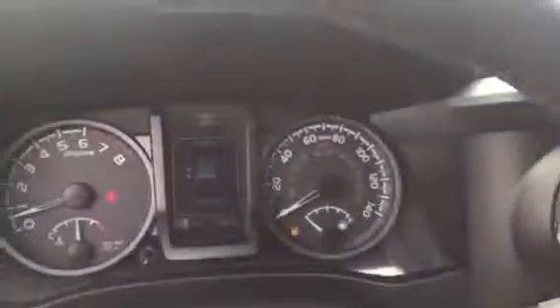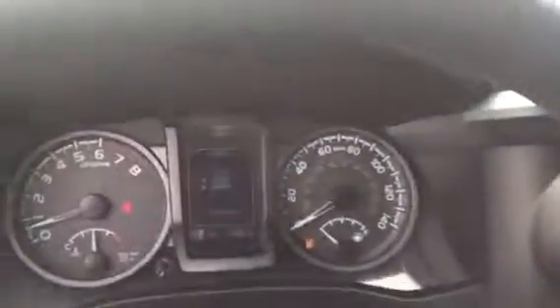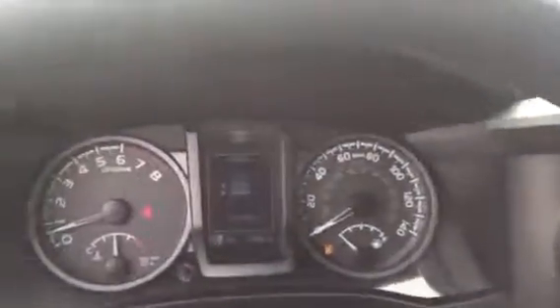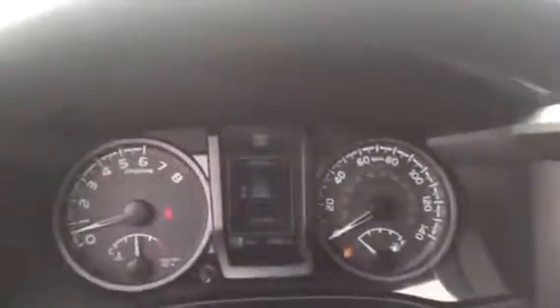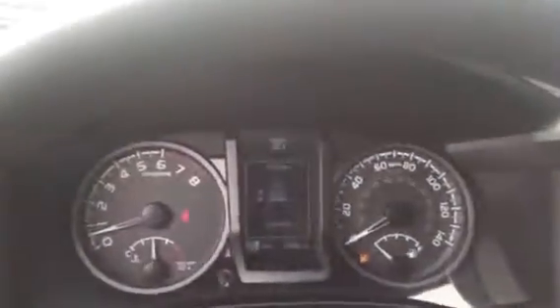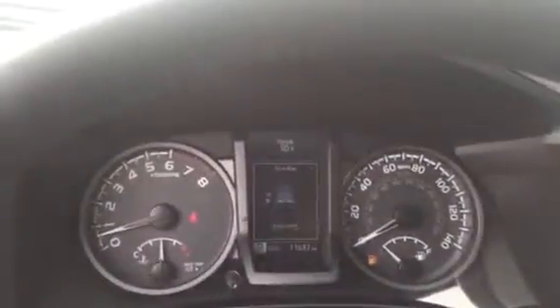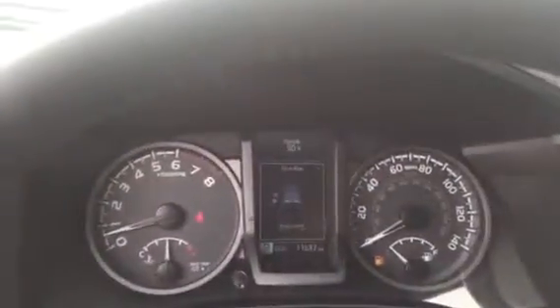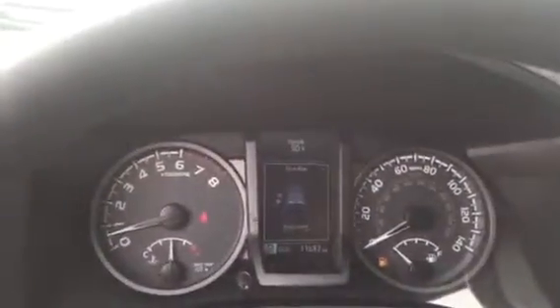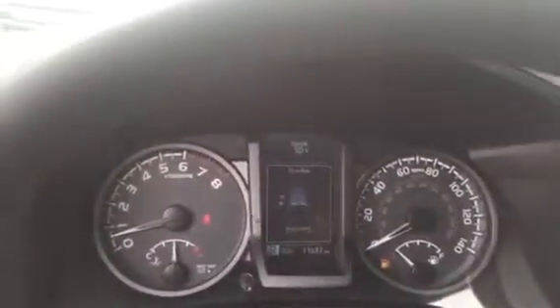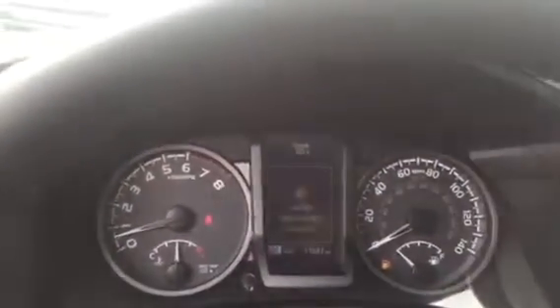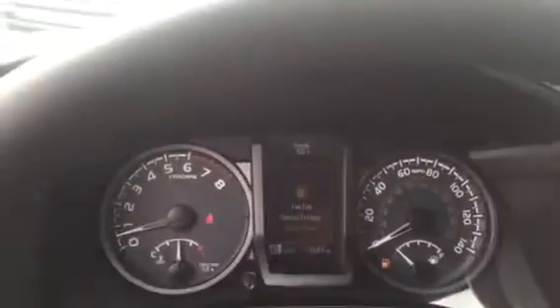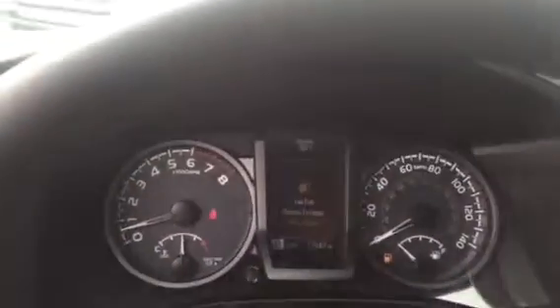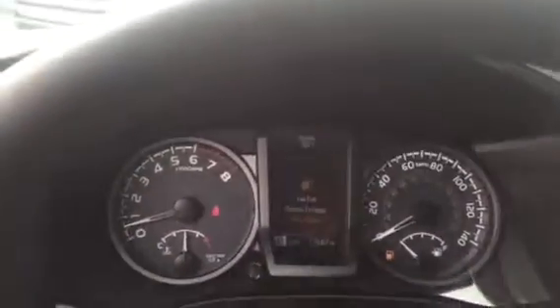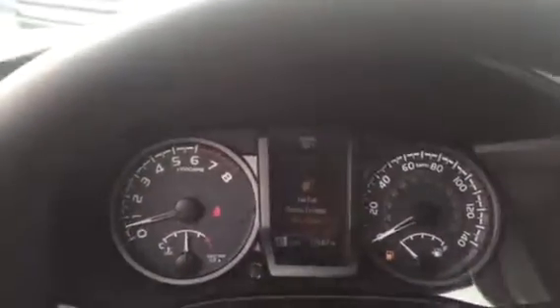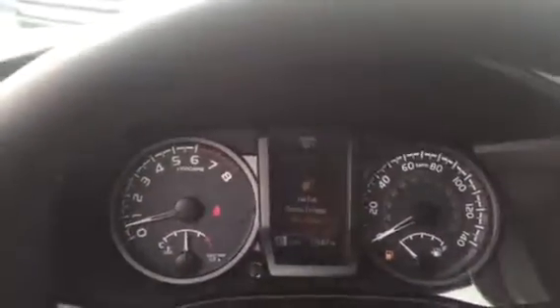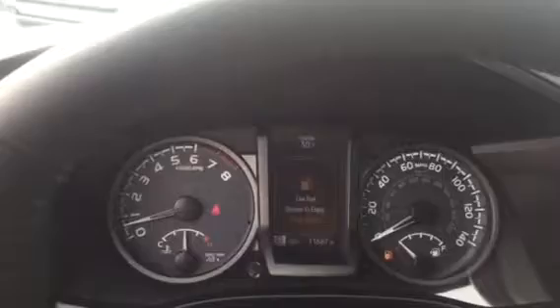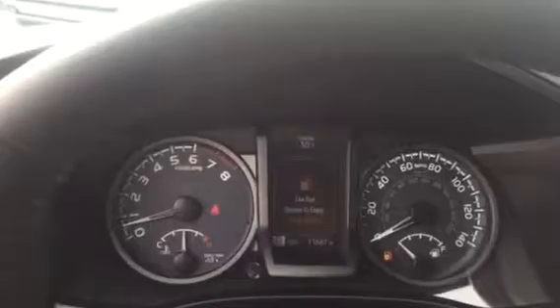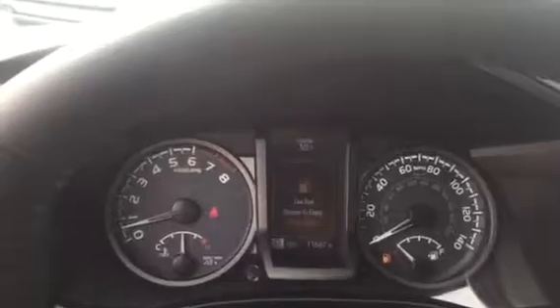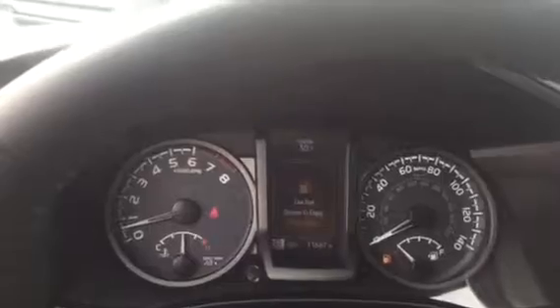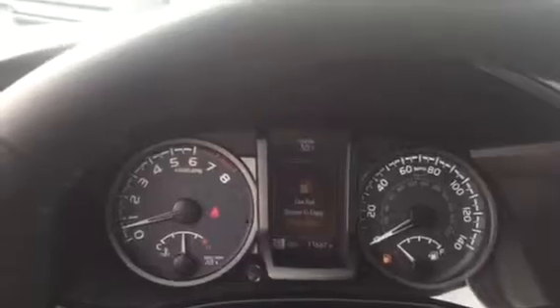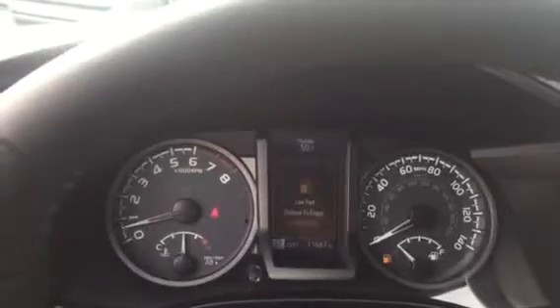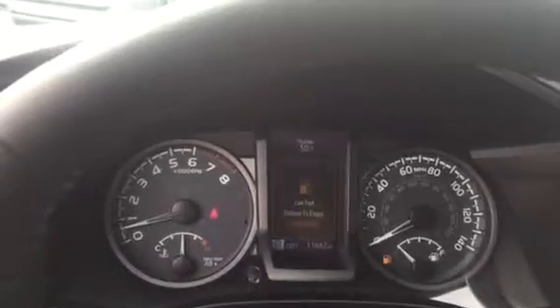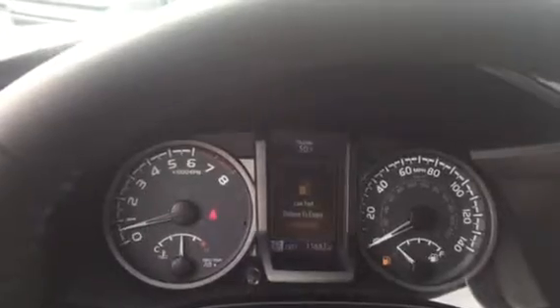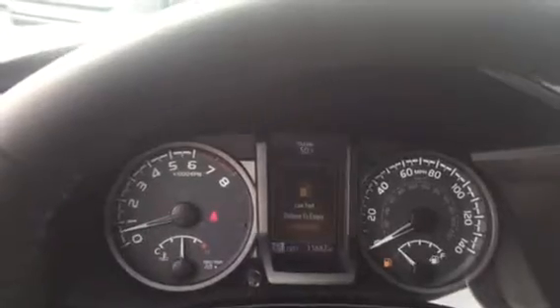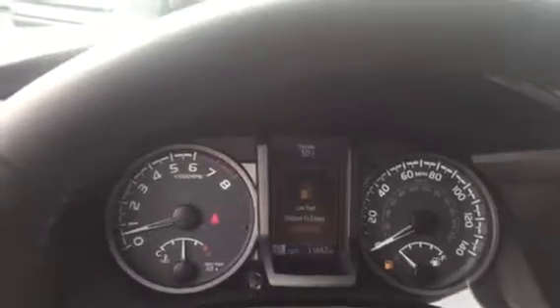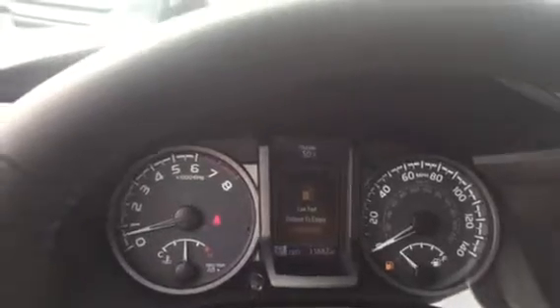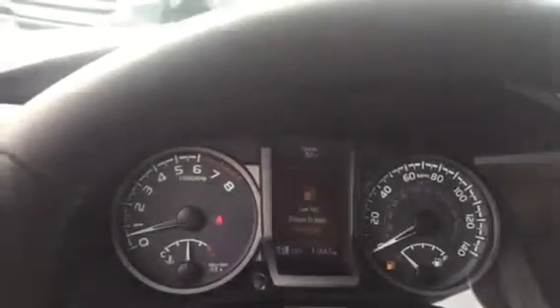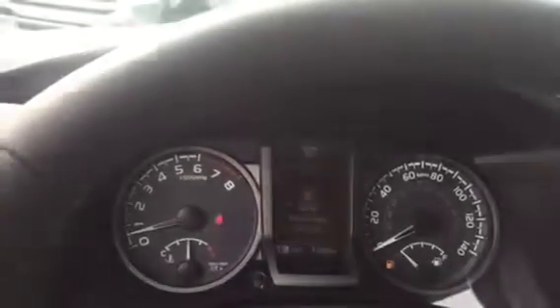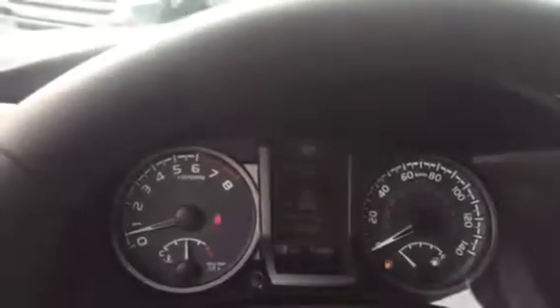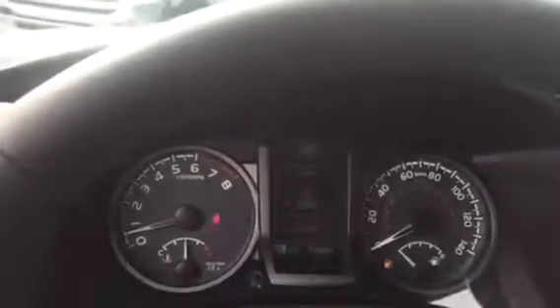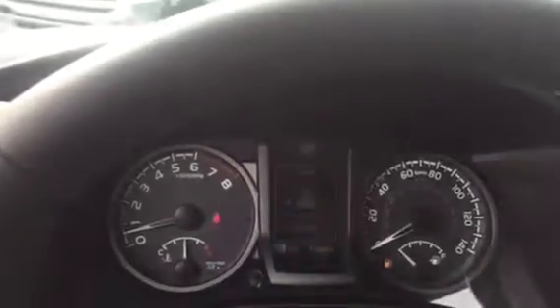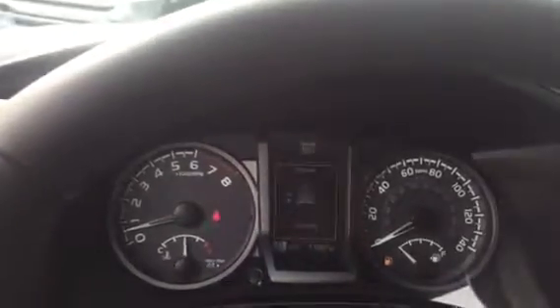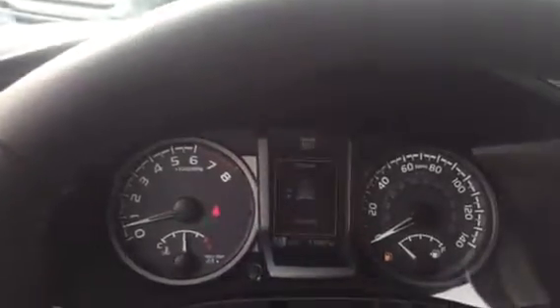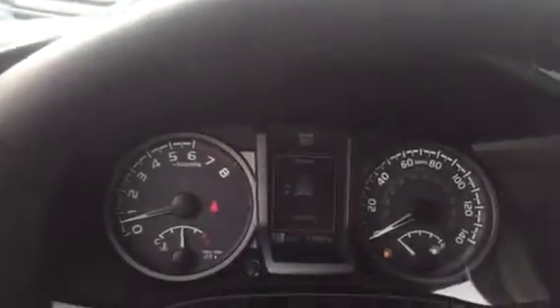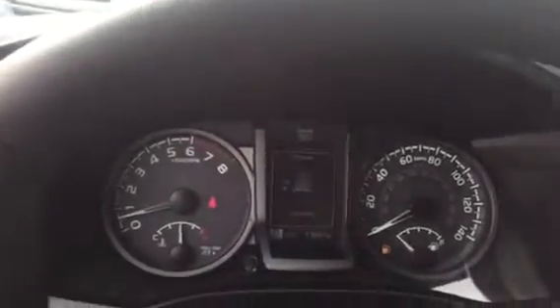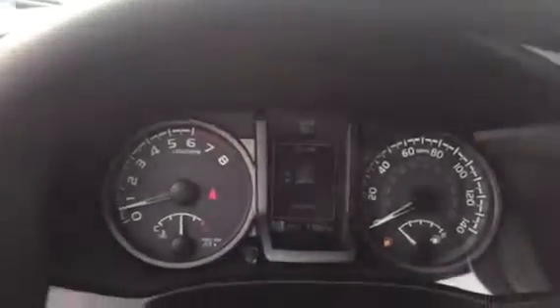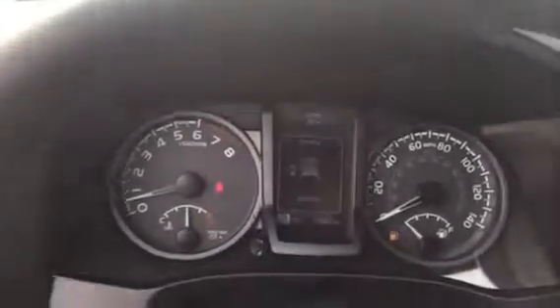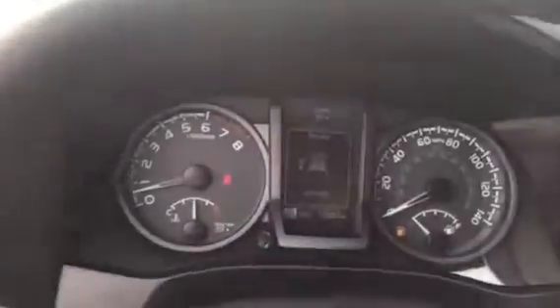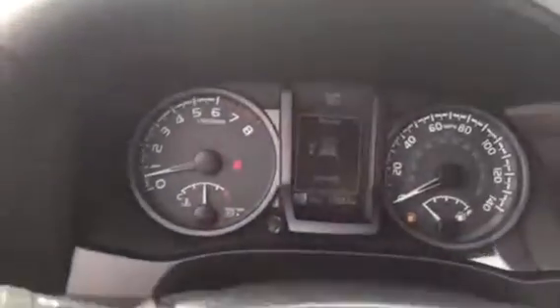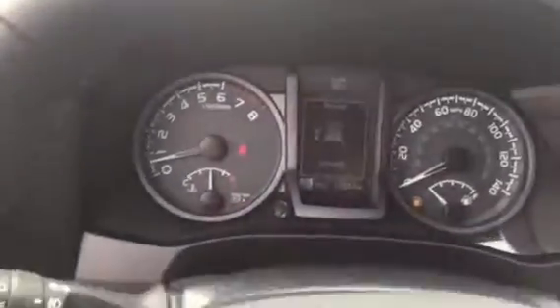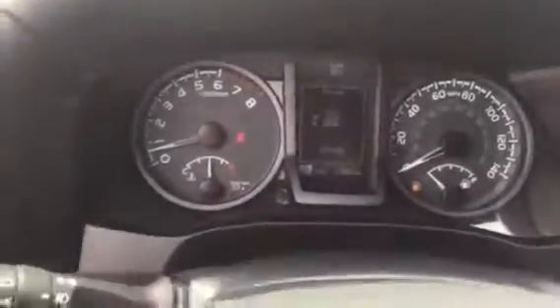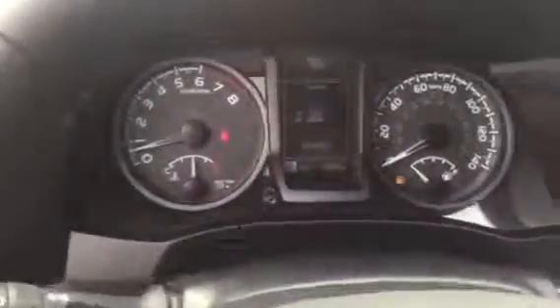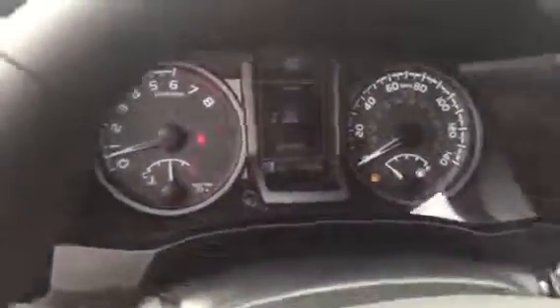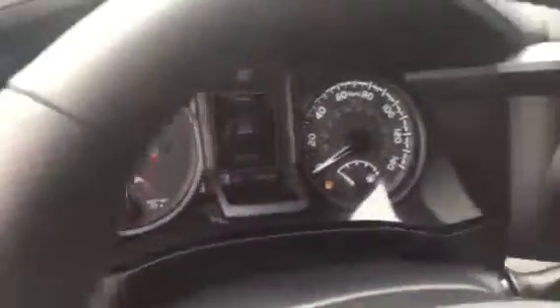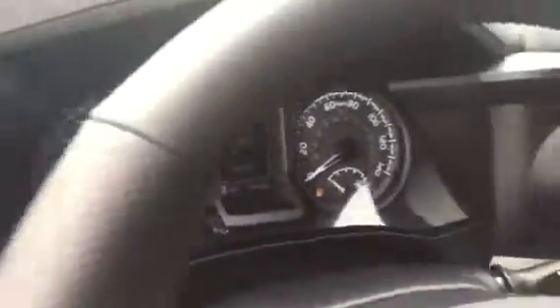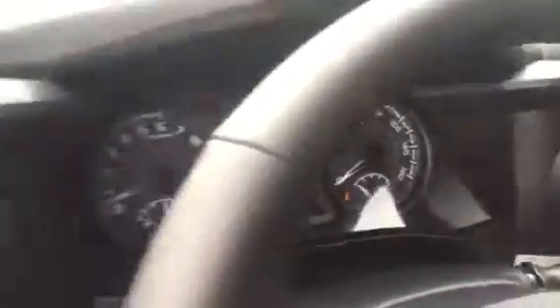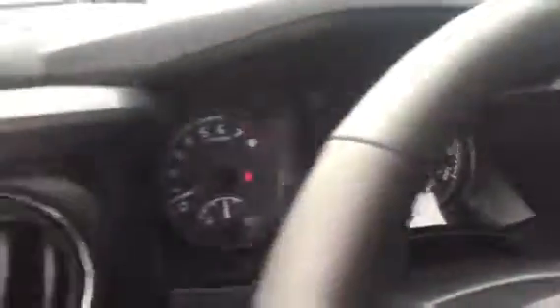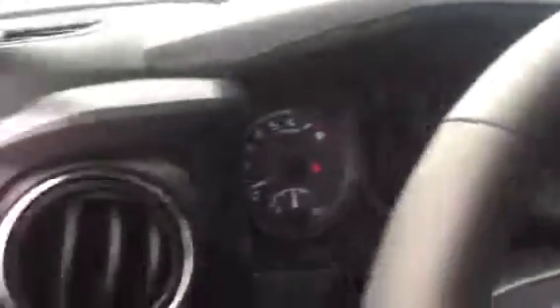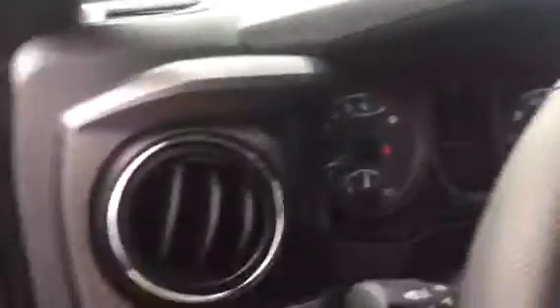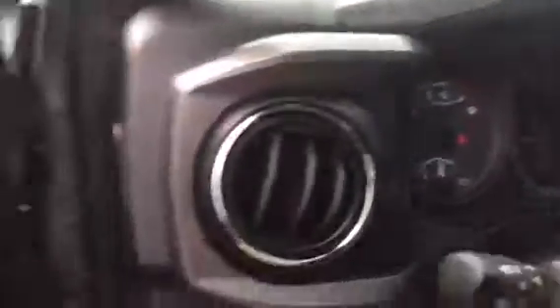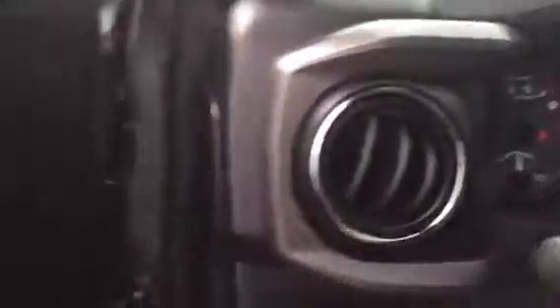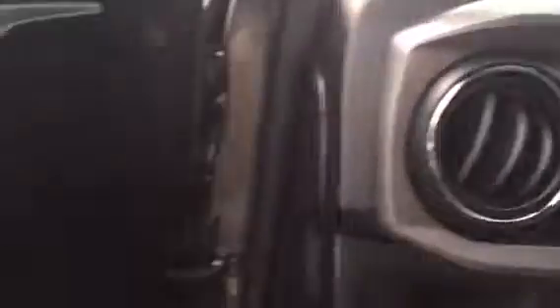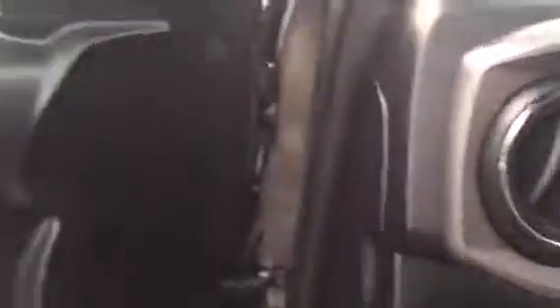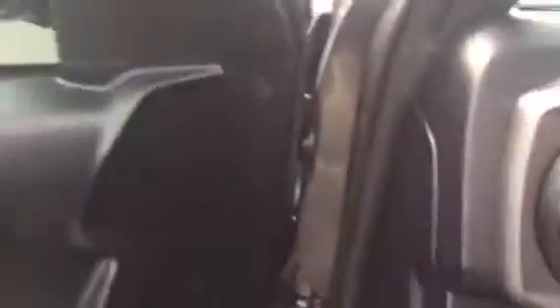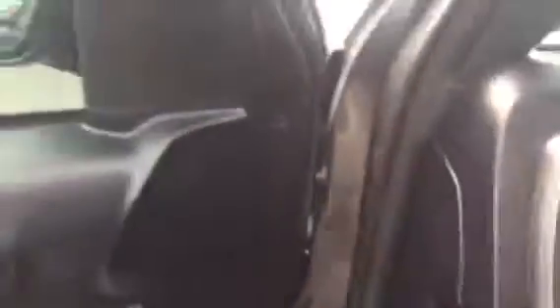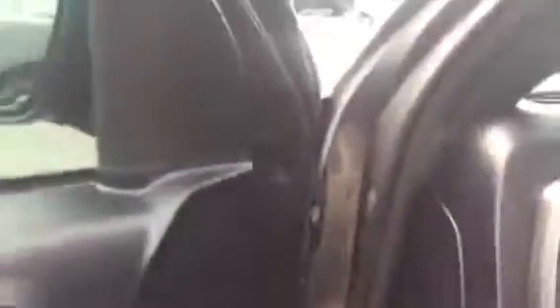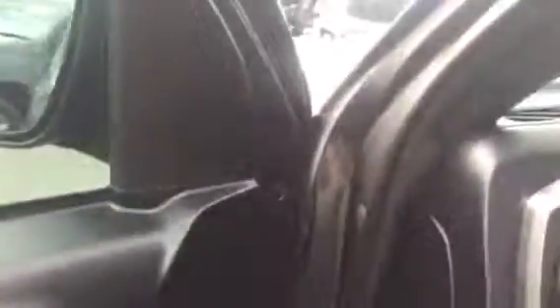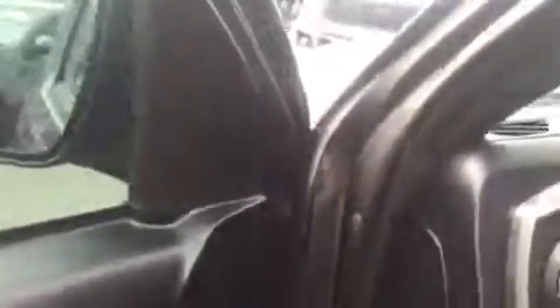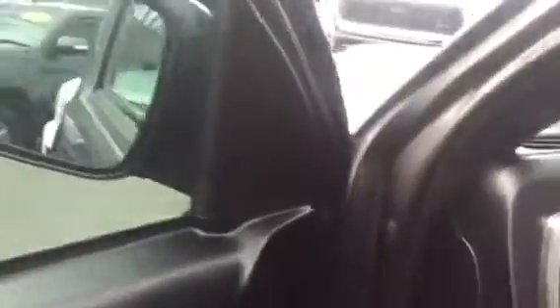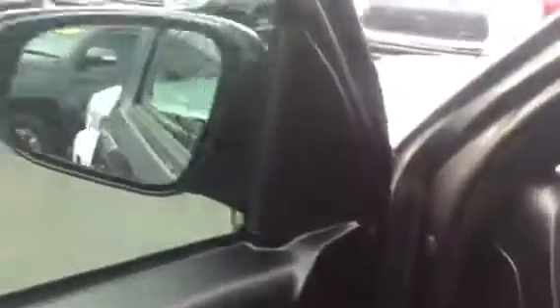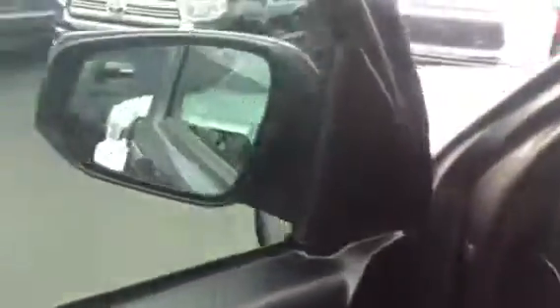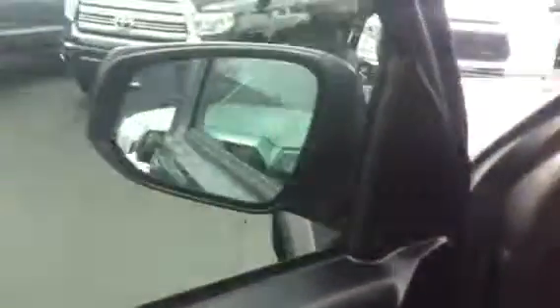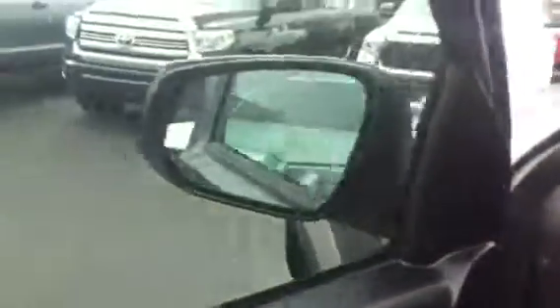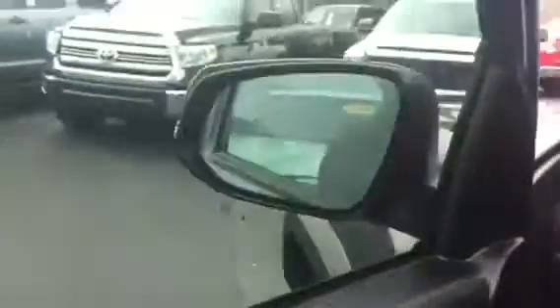This truck only has 11,687 miles and is still under the manufacturer's warranty.